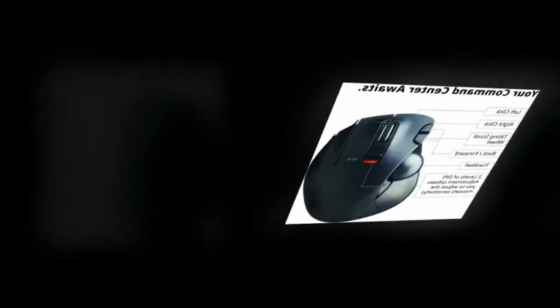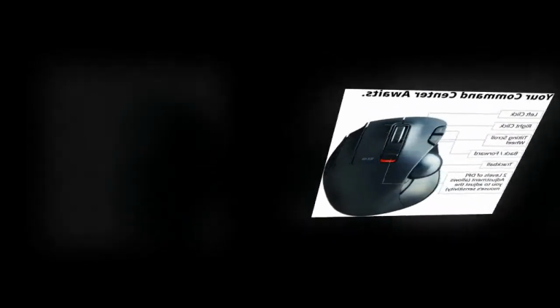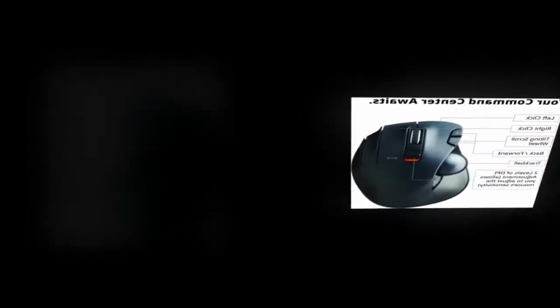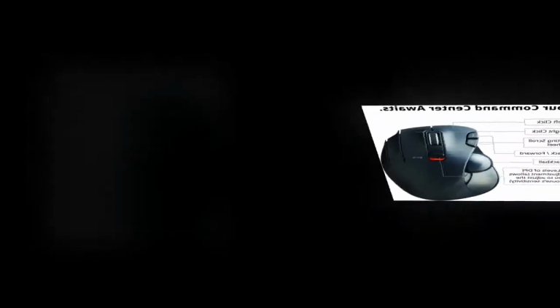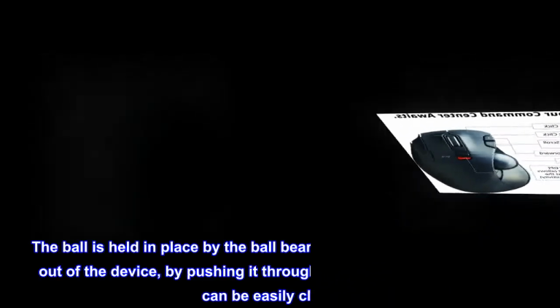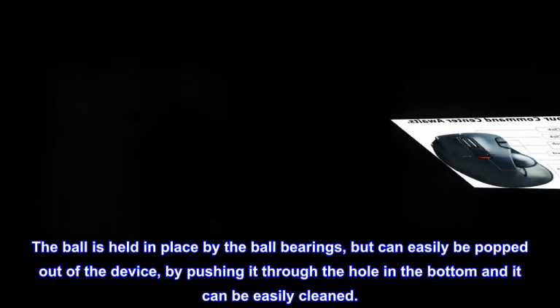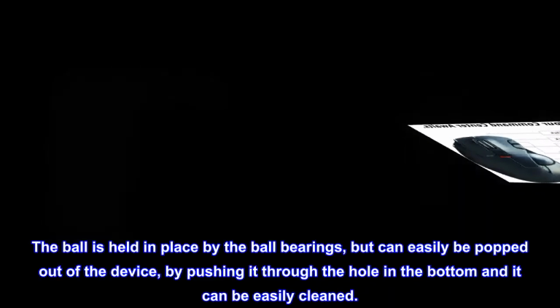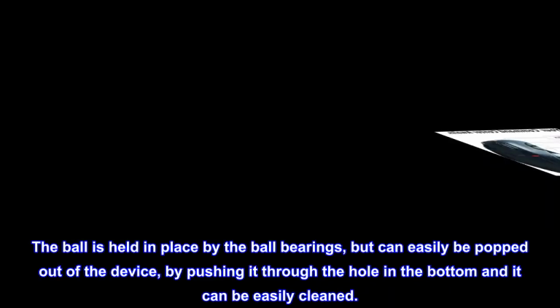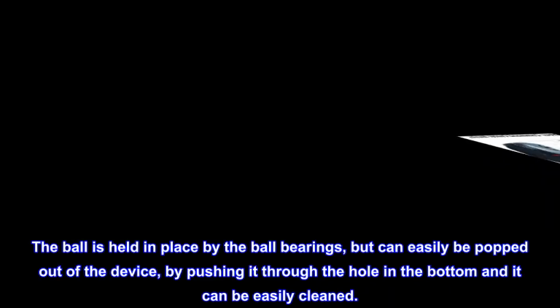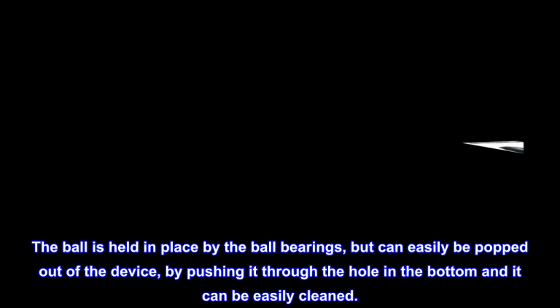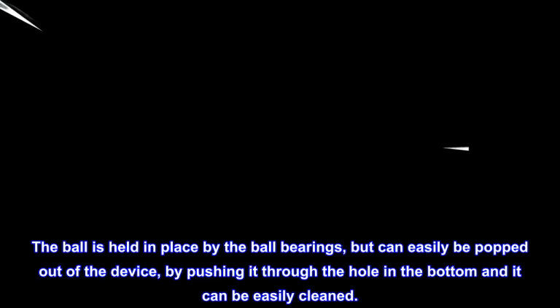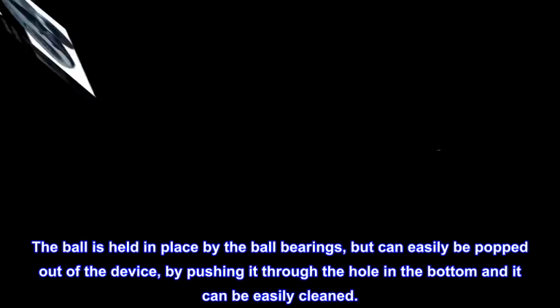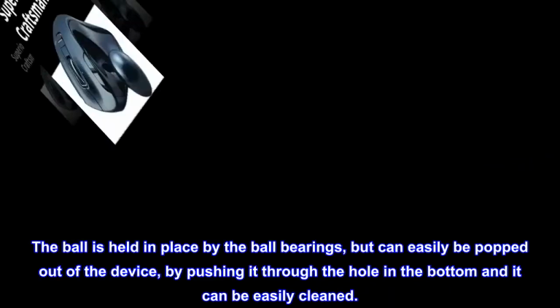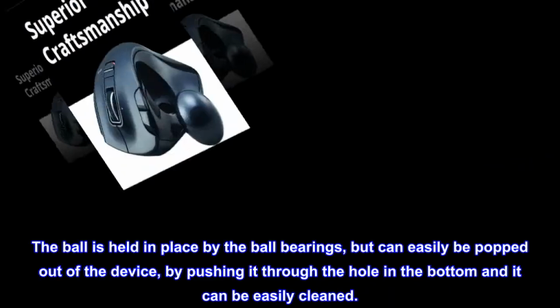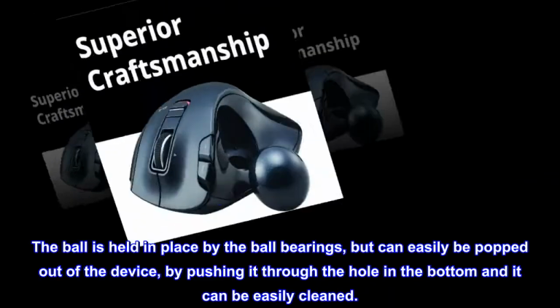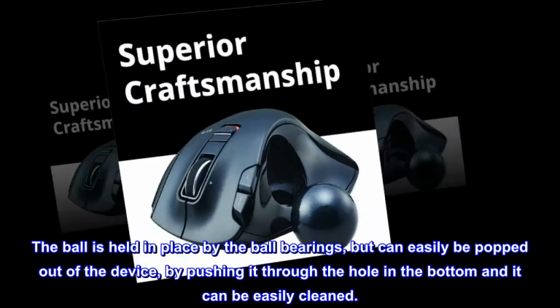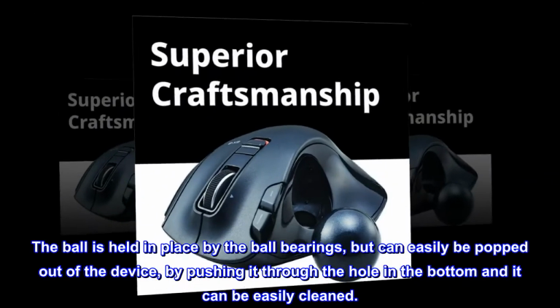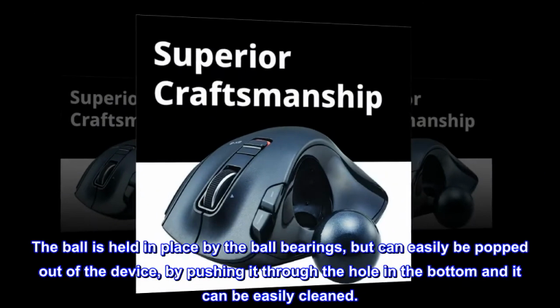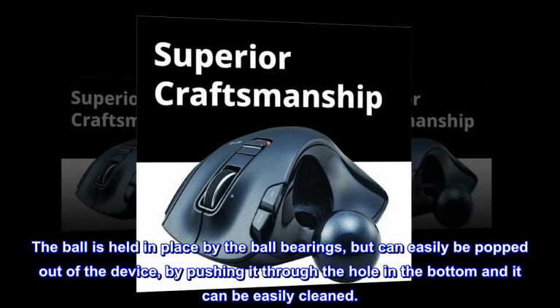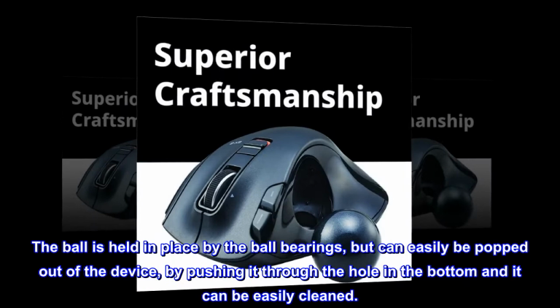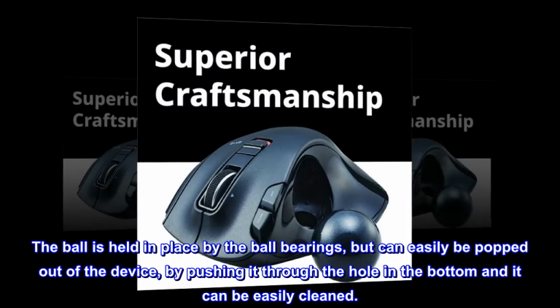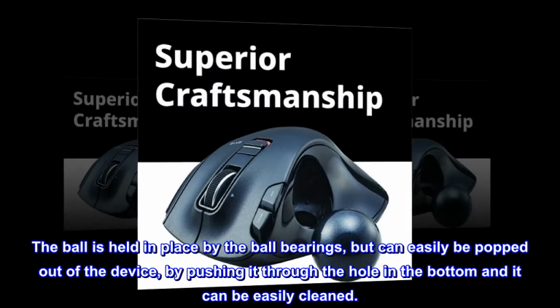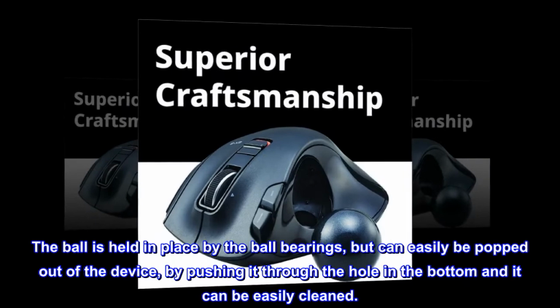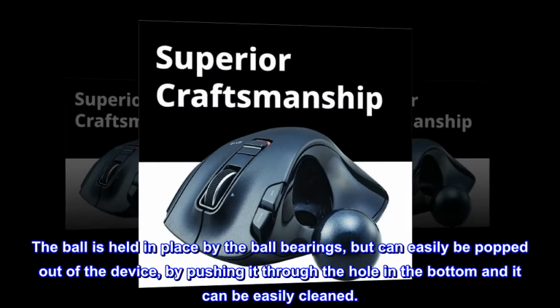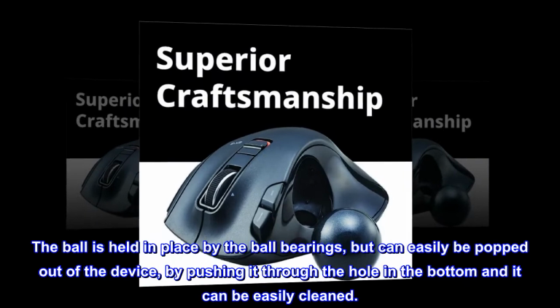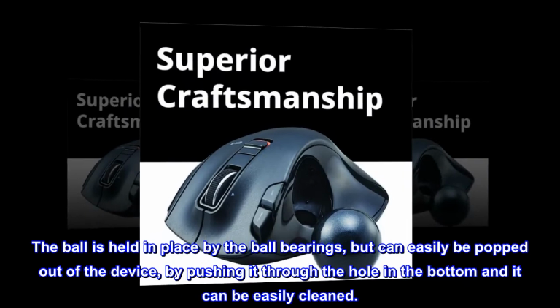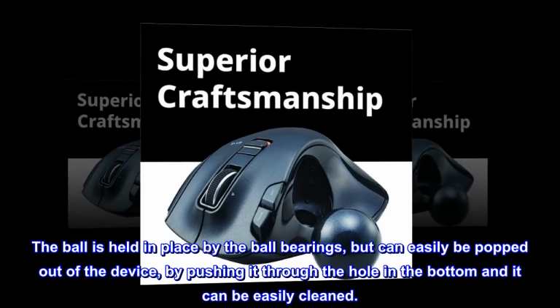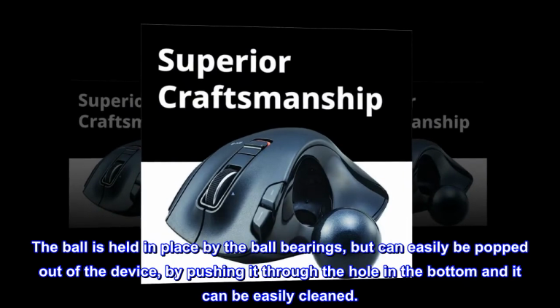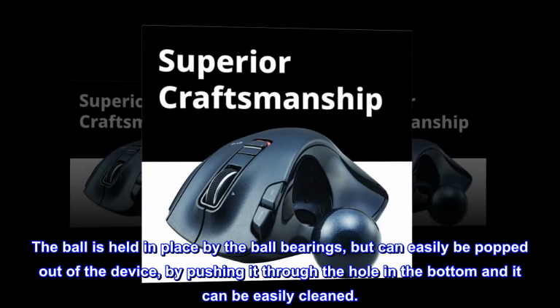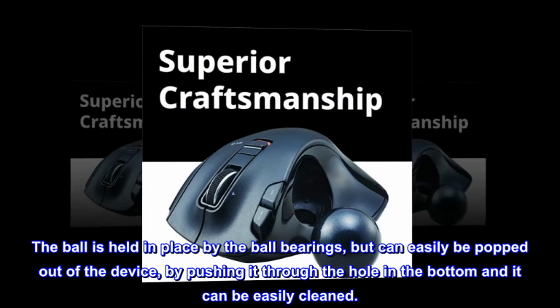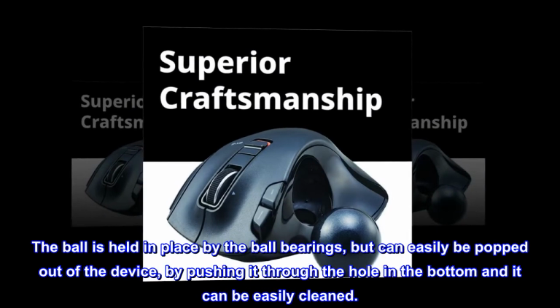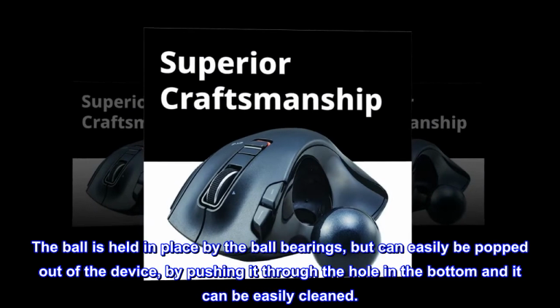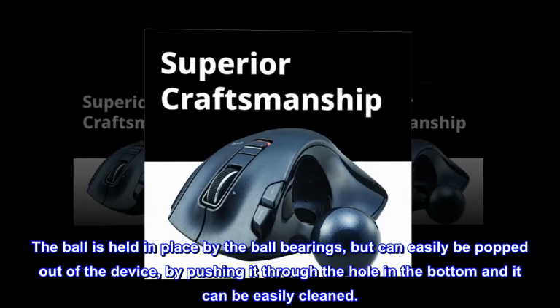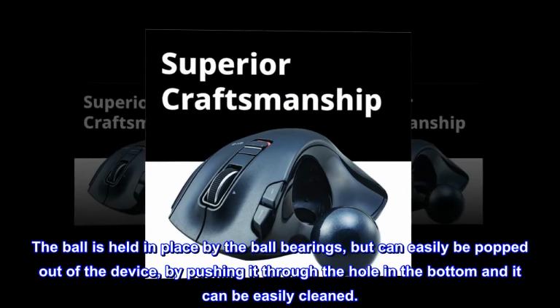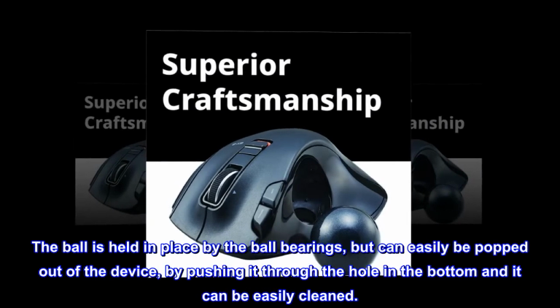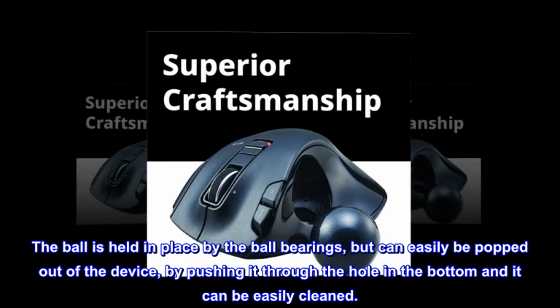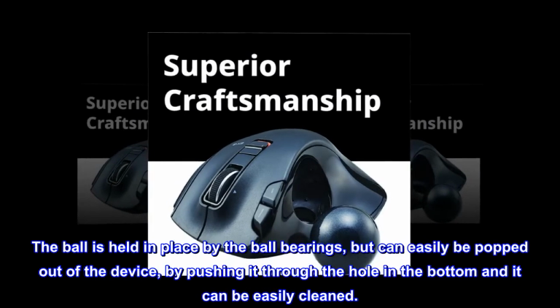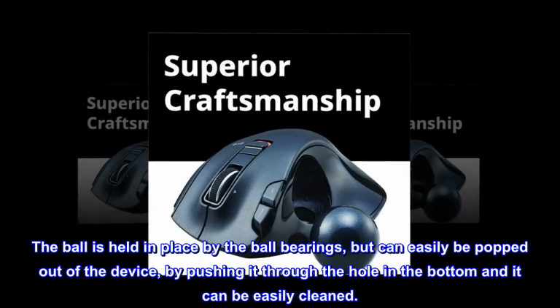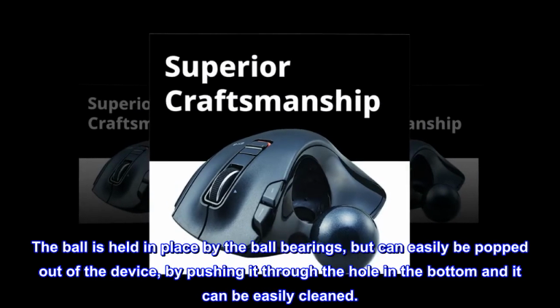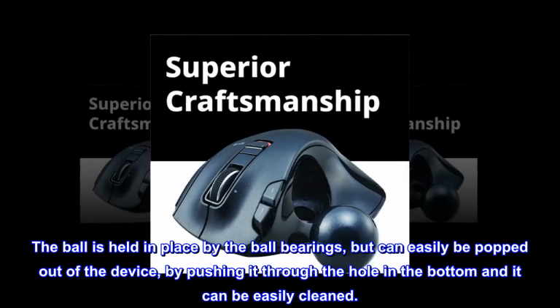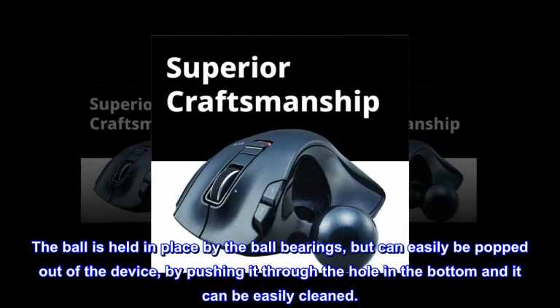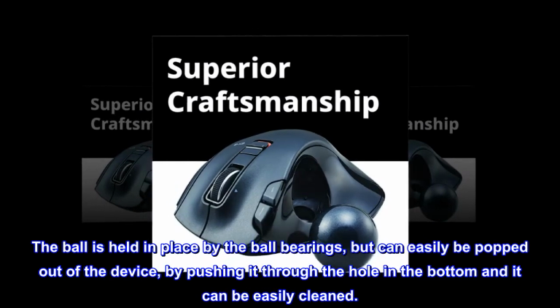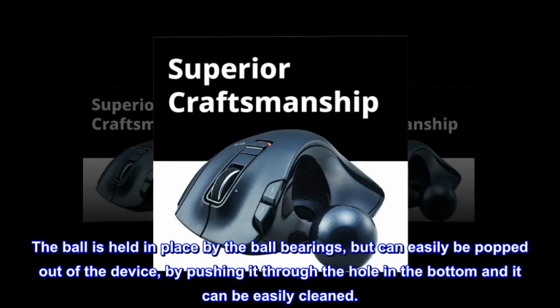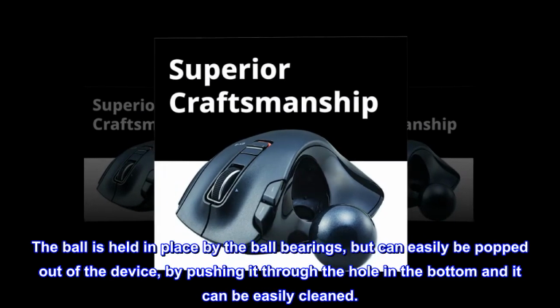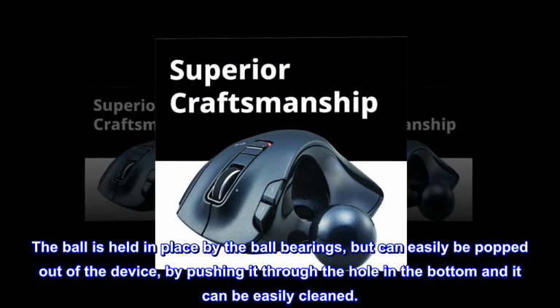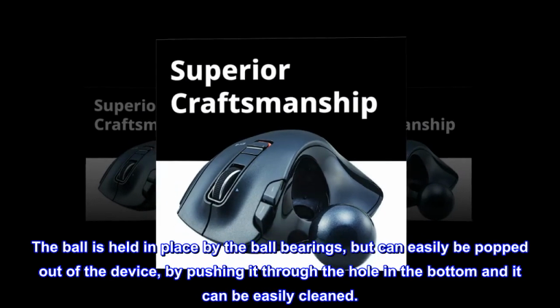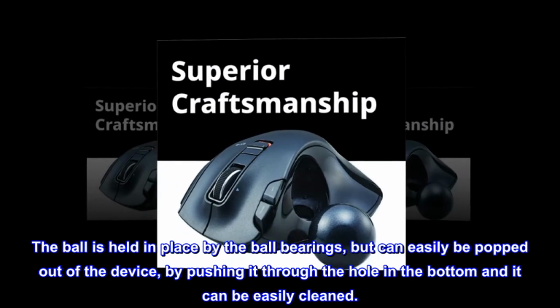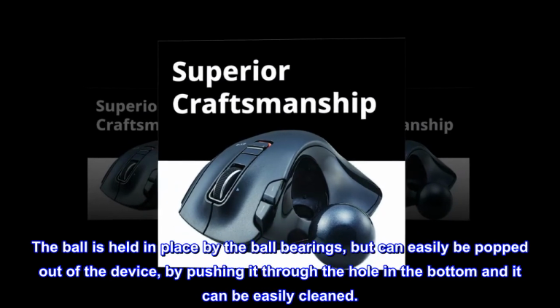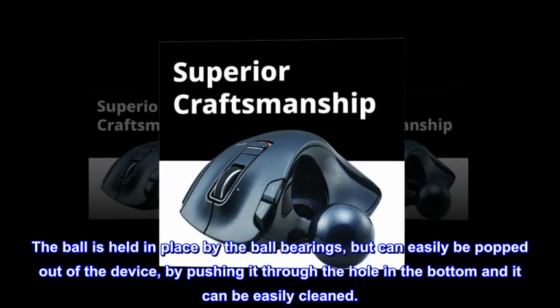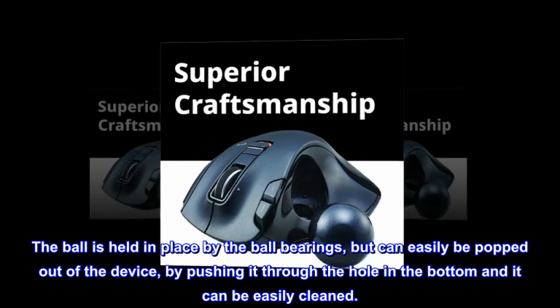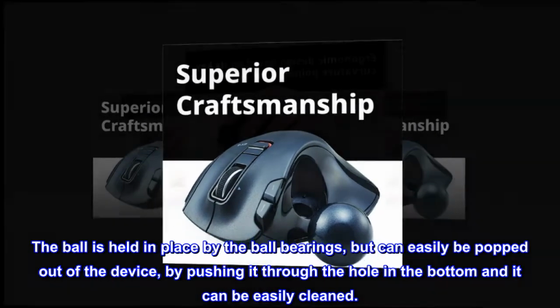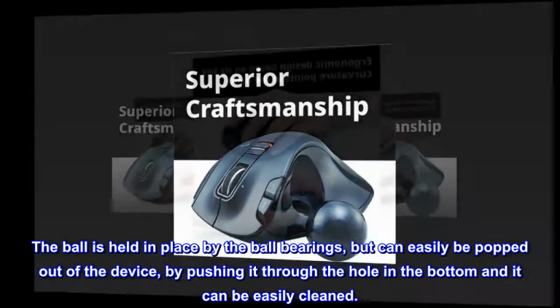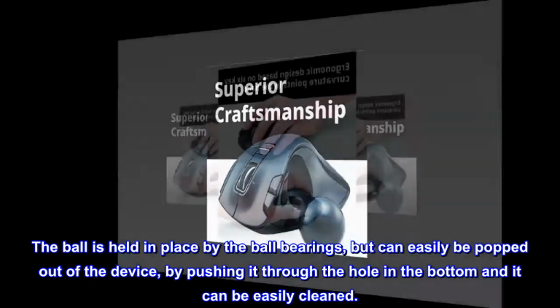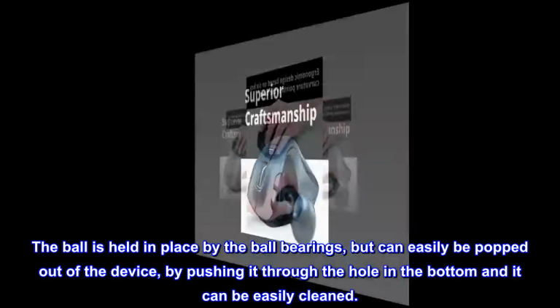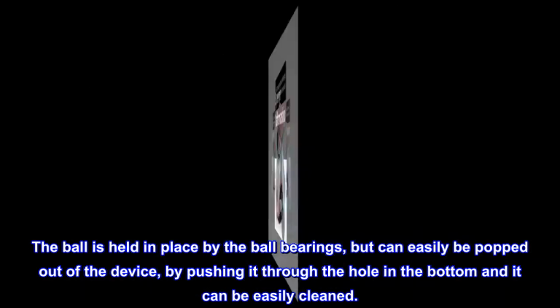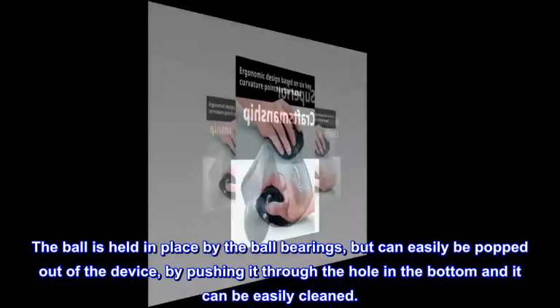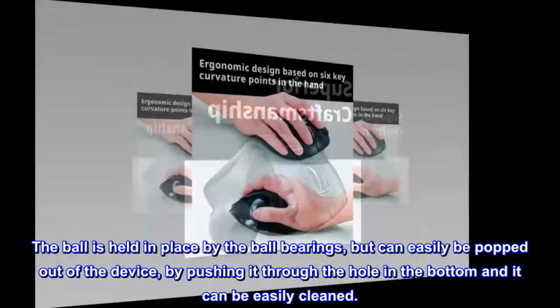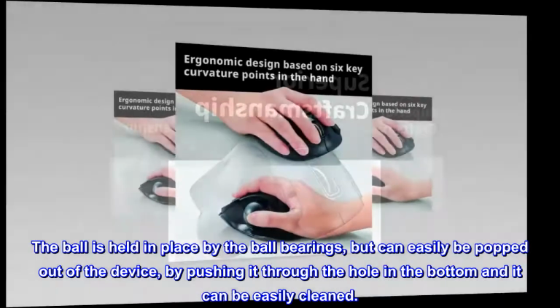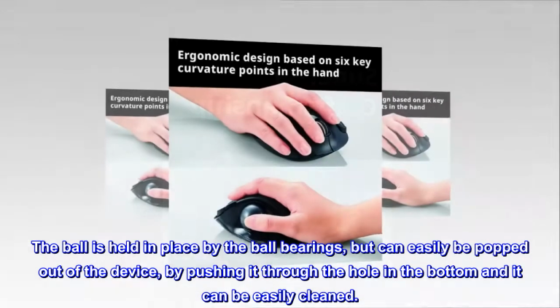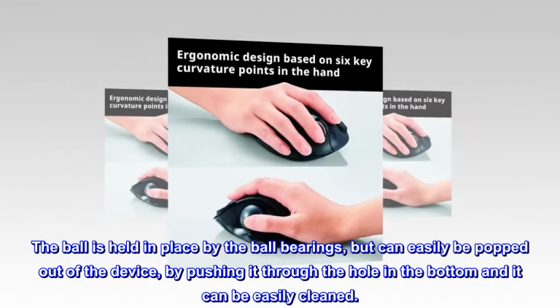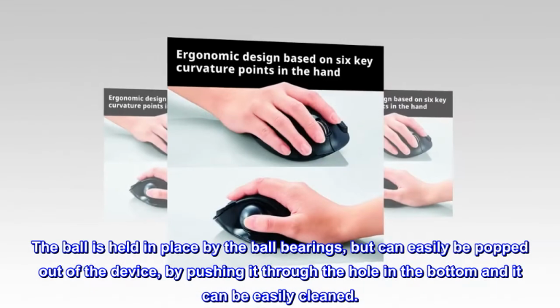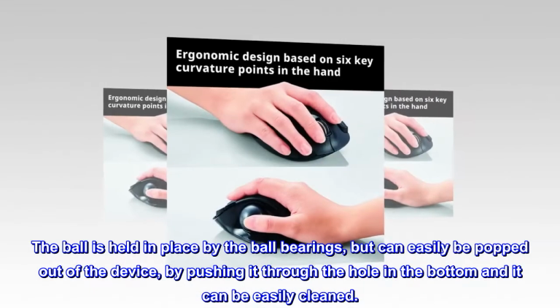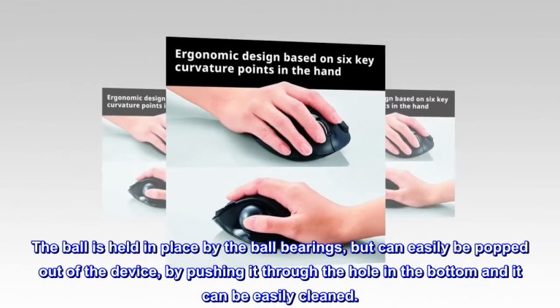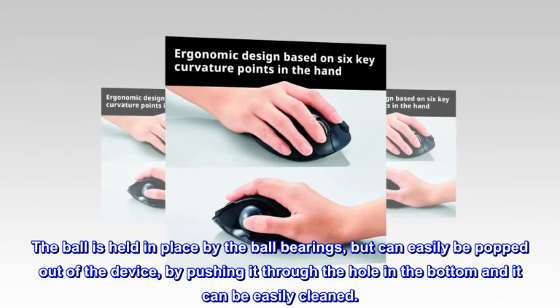The ball is held in place by the ball bearings, but can easily be popped out of the device by pushing it through the hole in the bottom, and it can be easily cleaned.